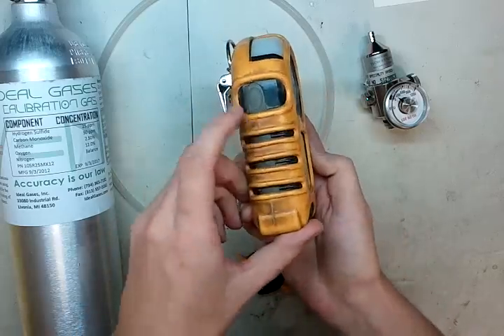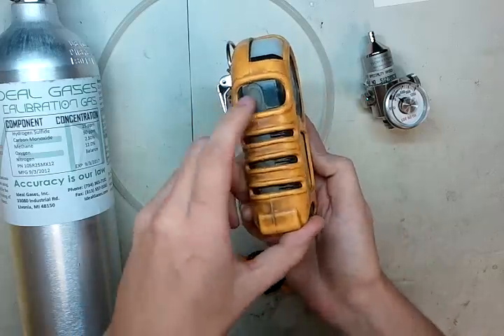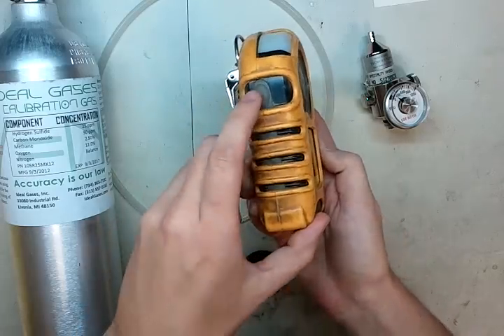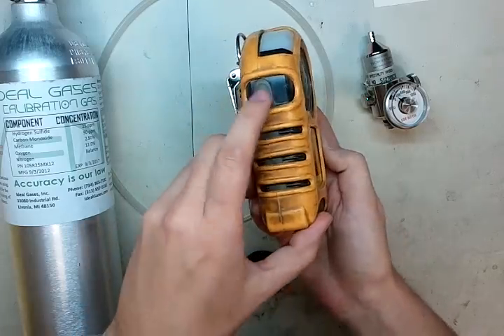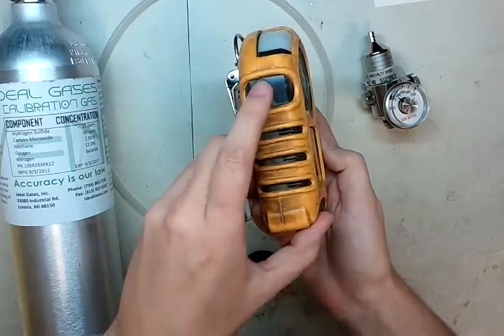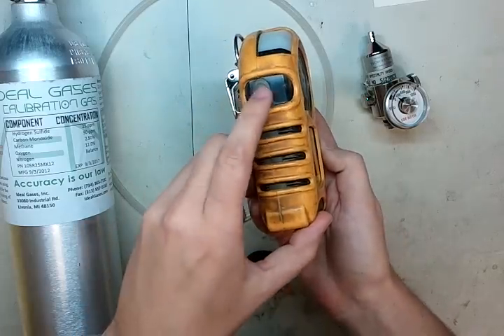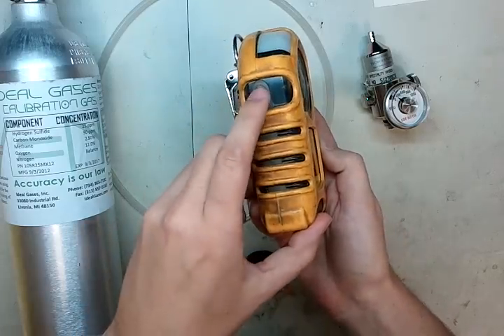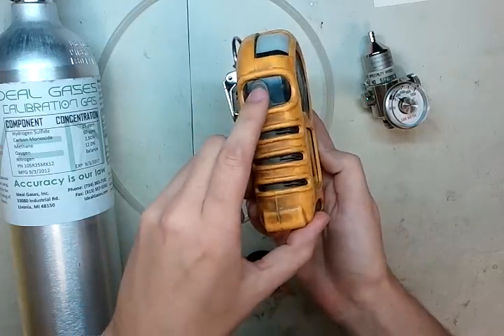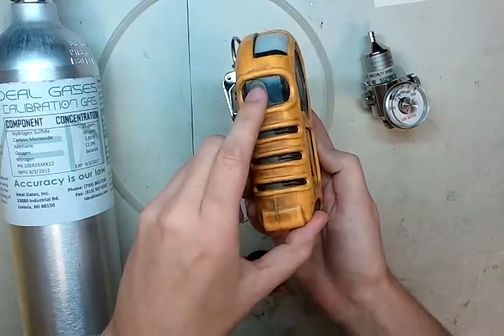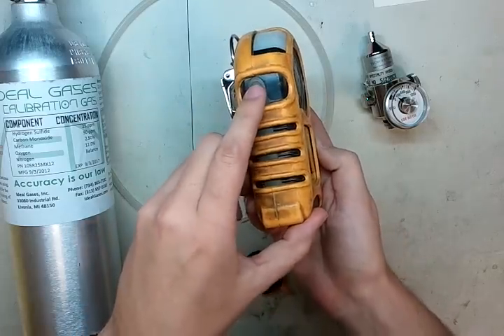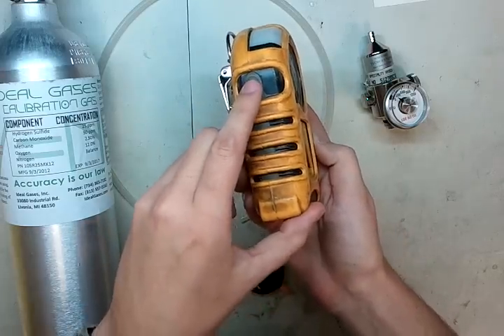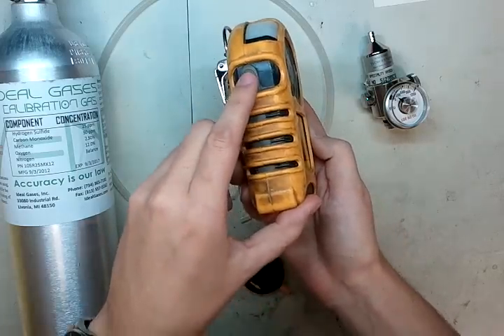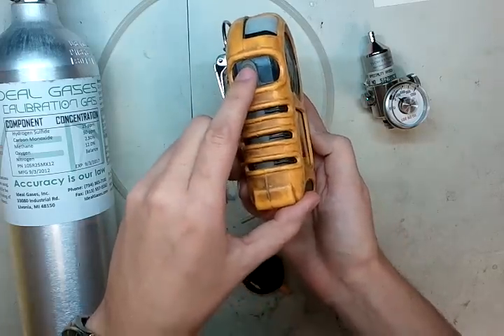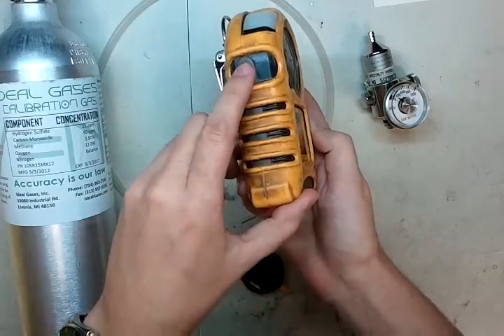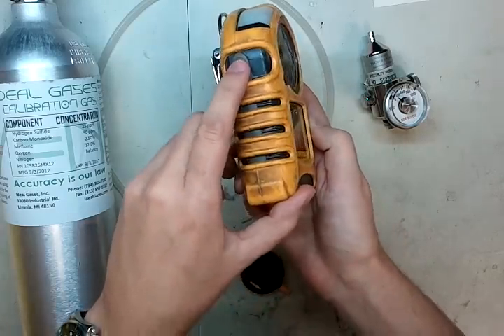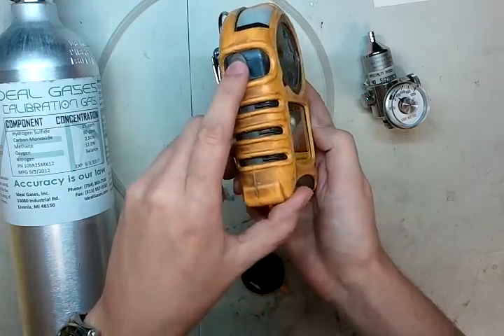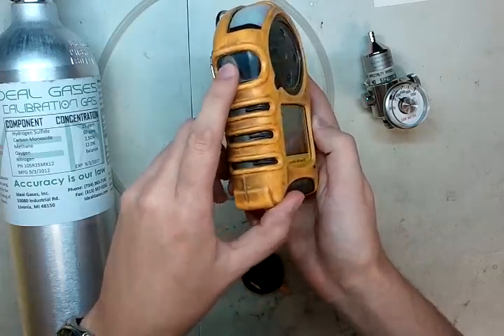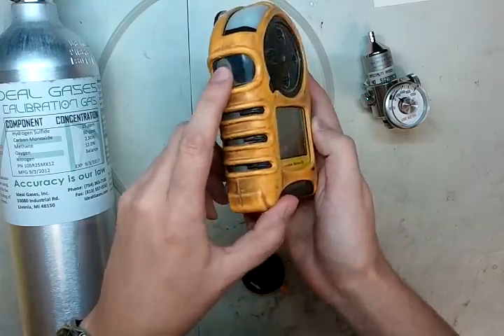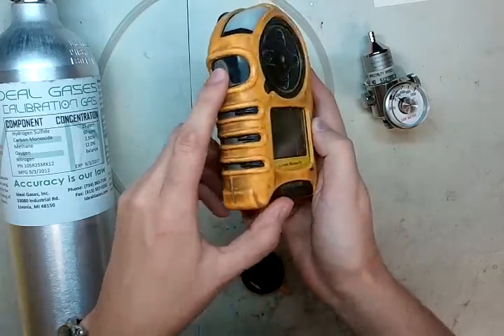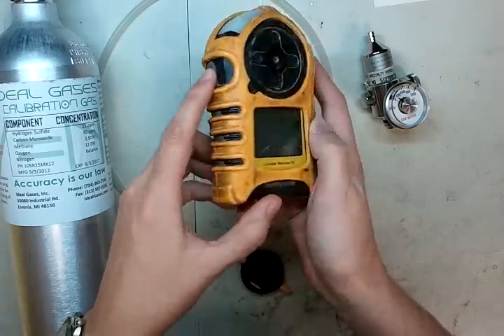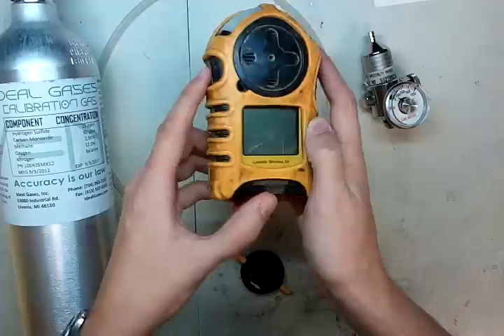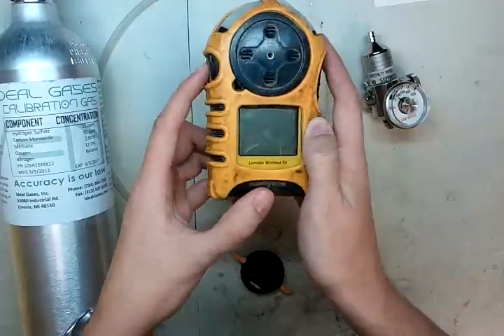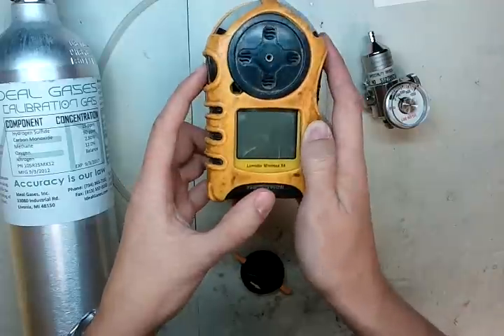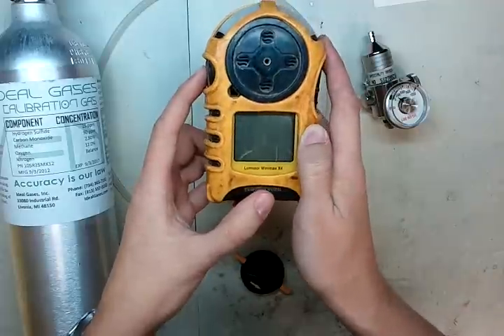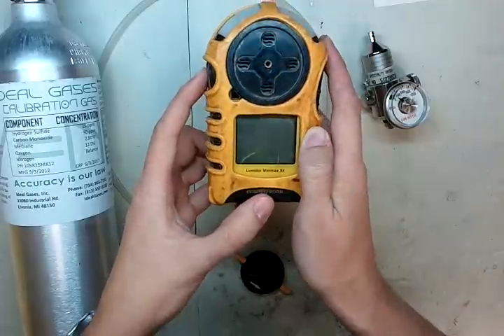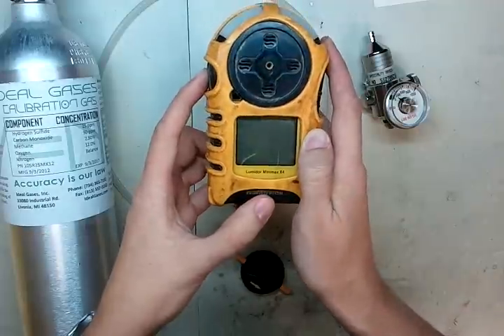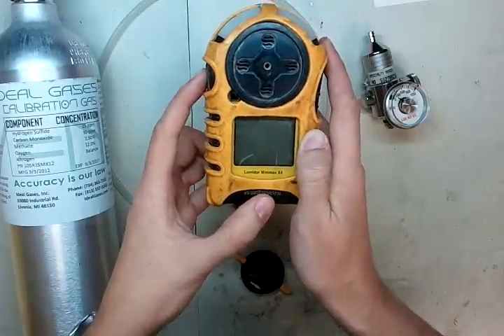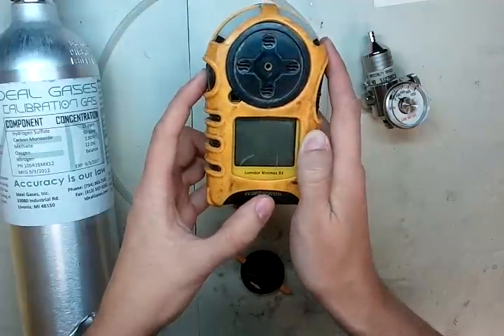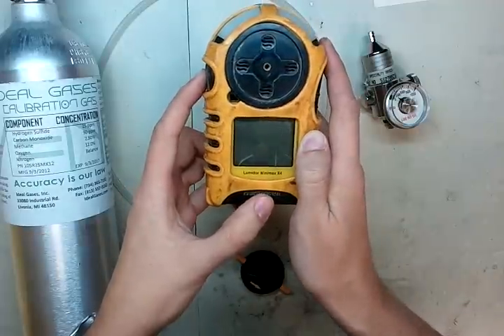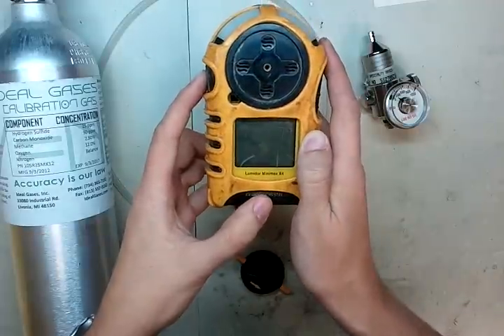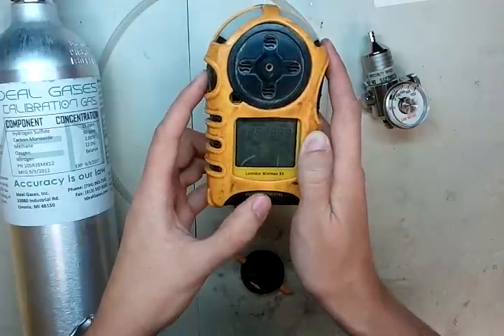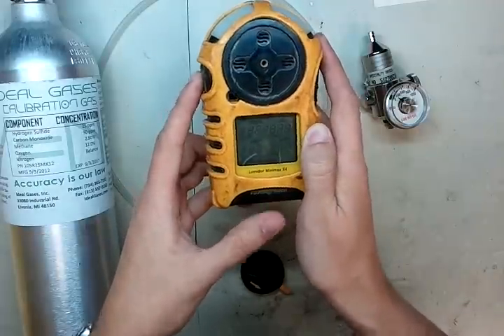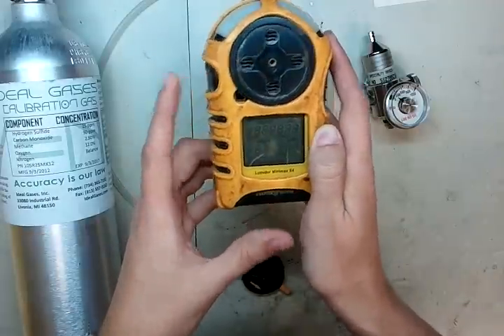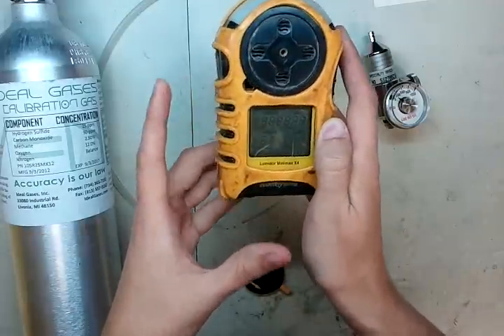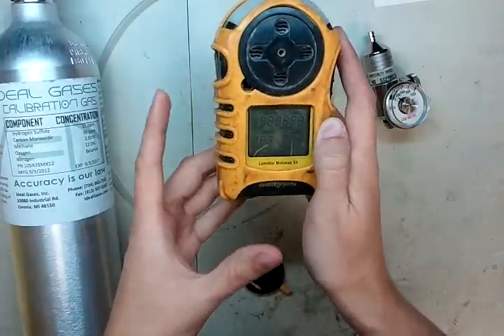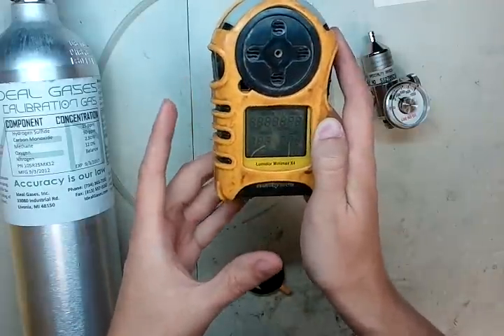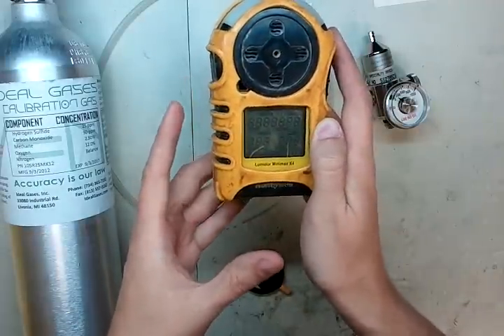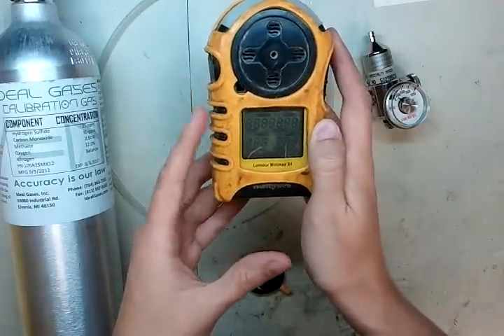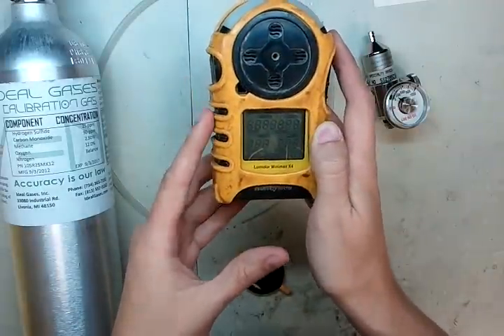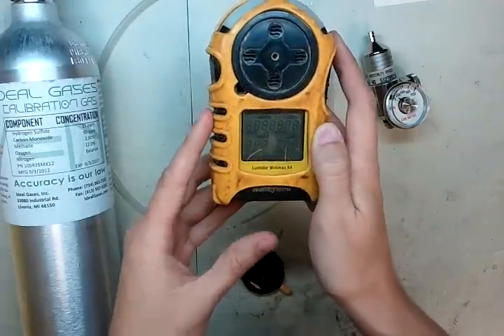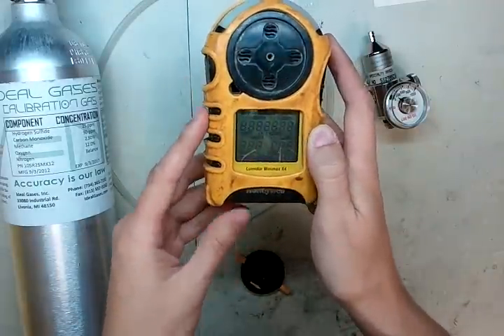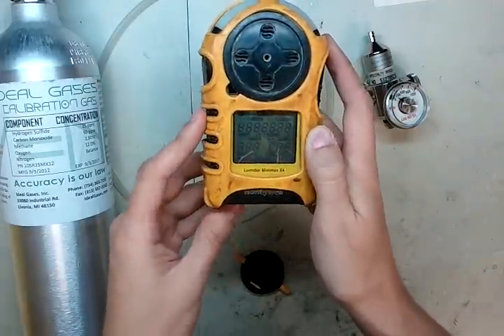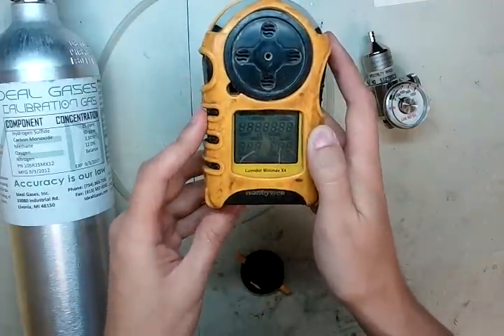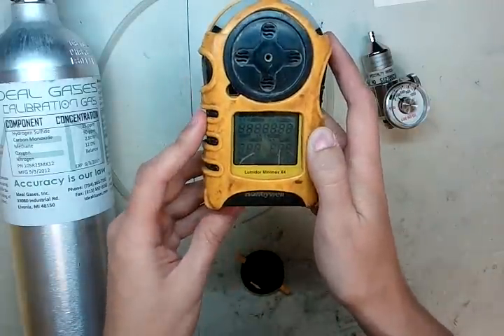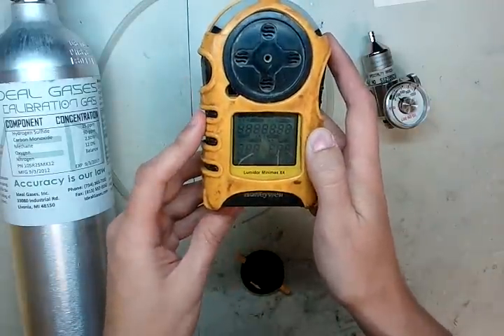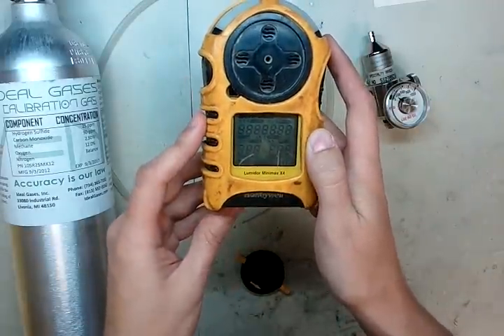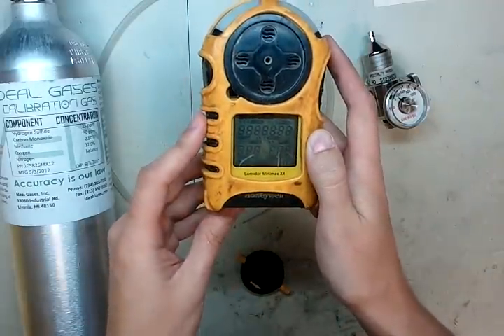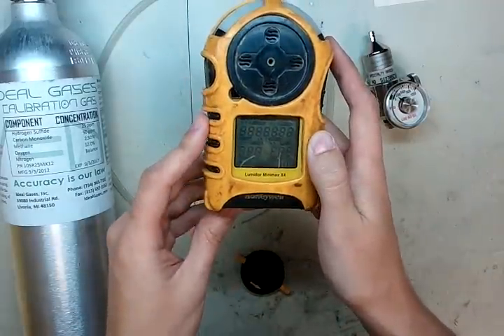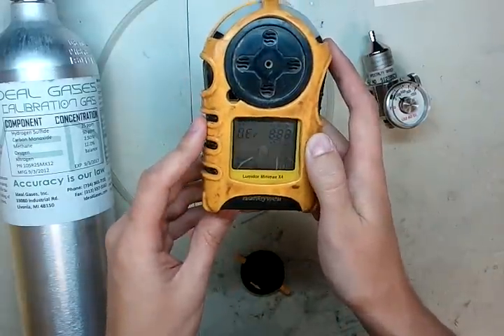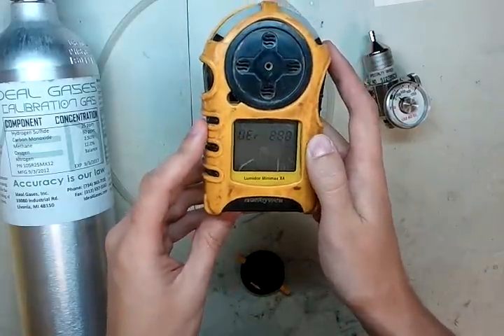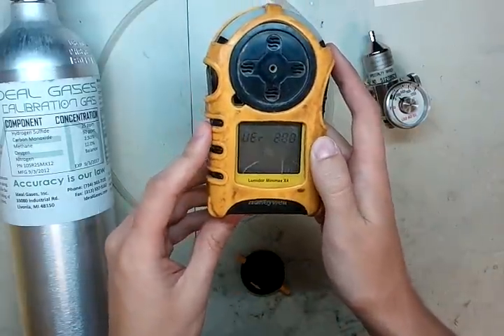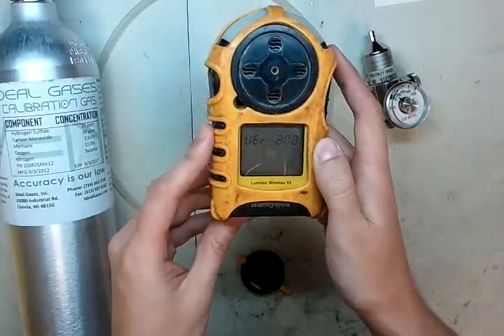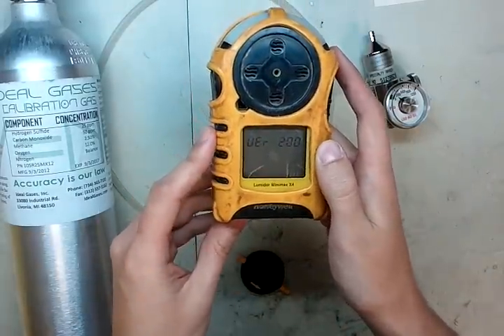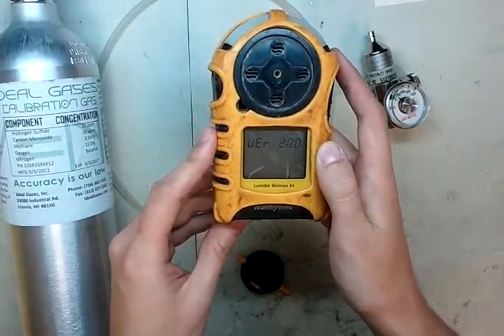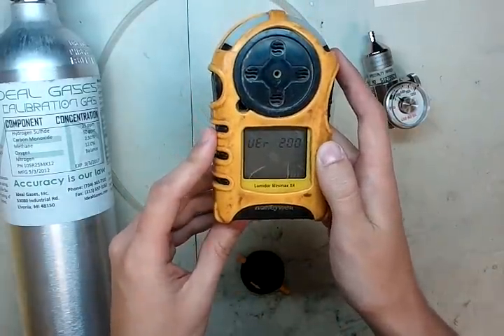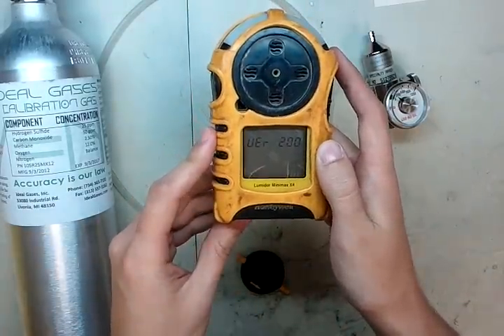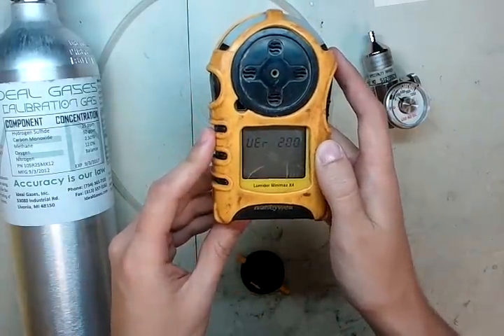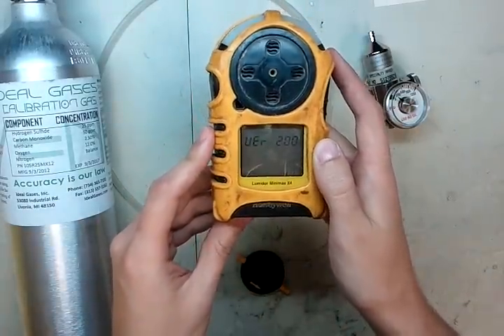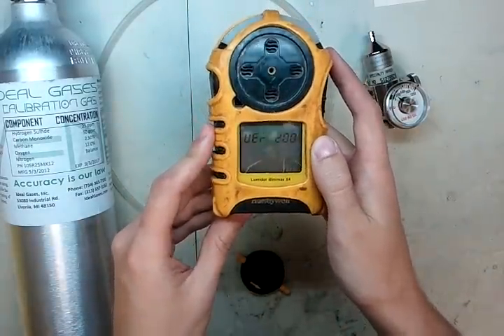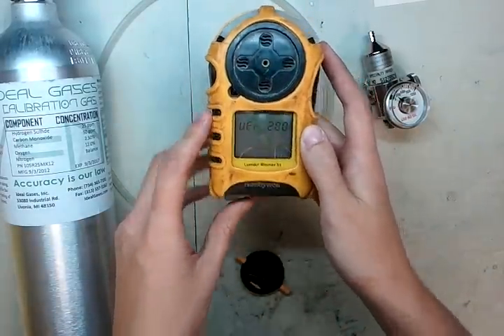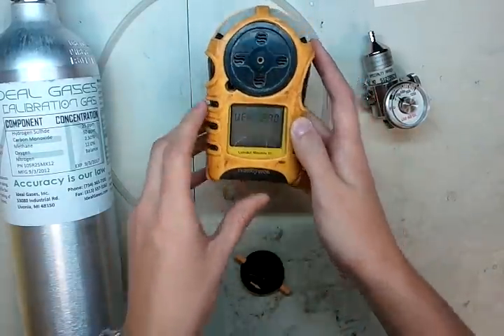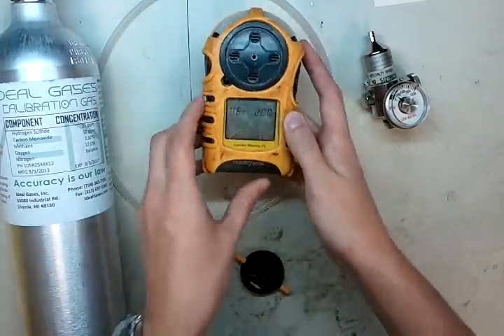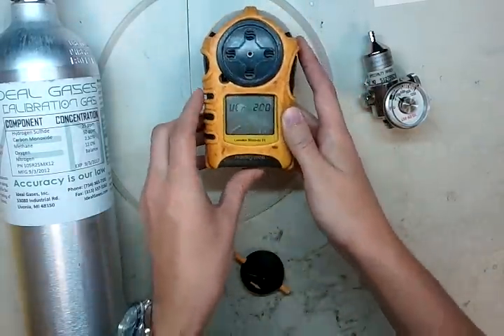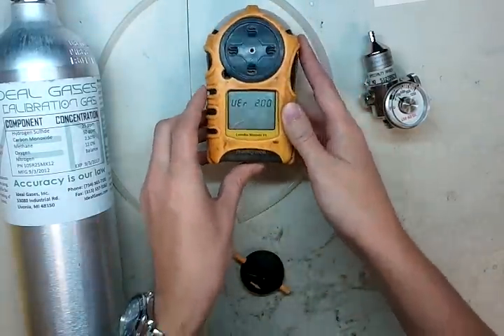Turn it on using the button on the left. Press and hold. Wait for that nice little noise to go off and let it start up.